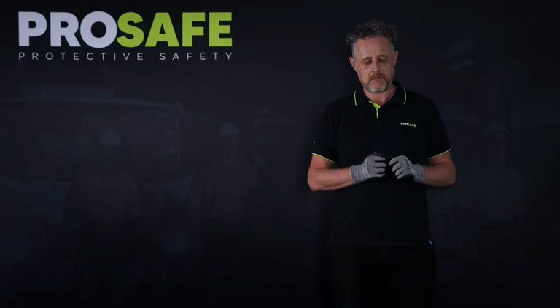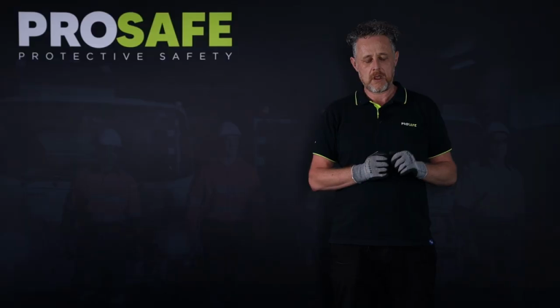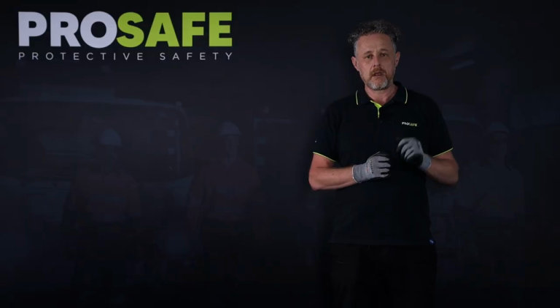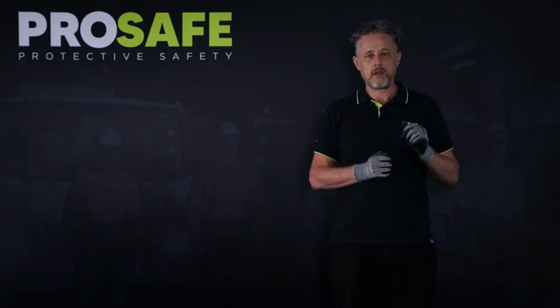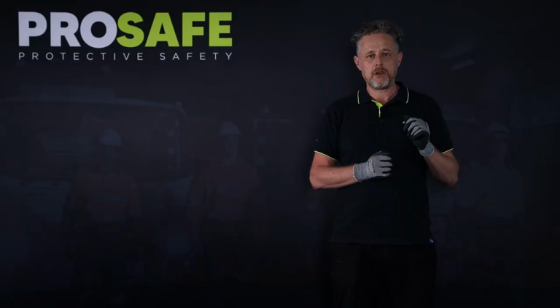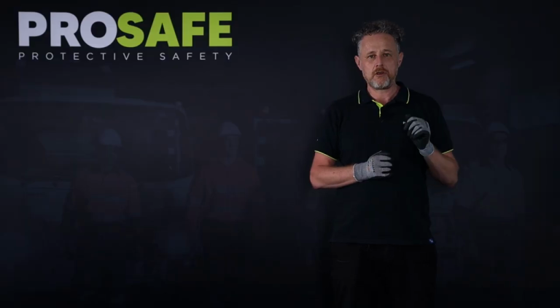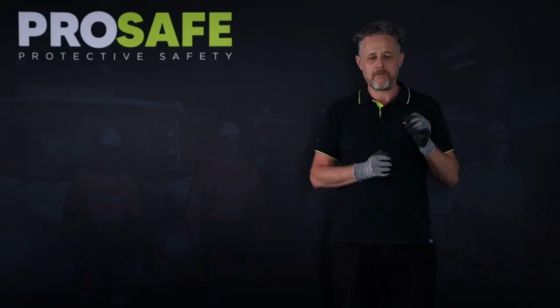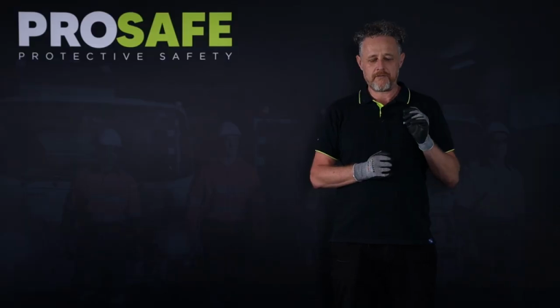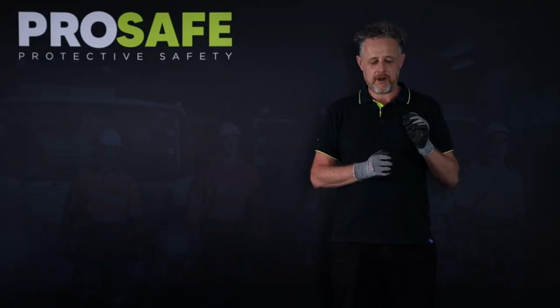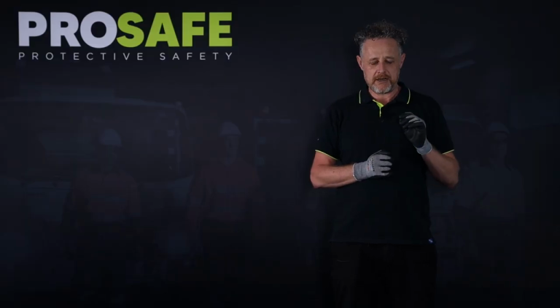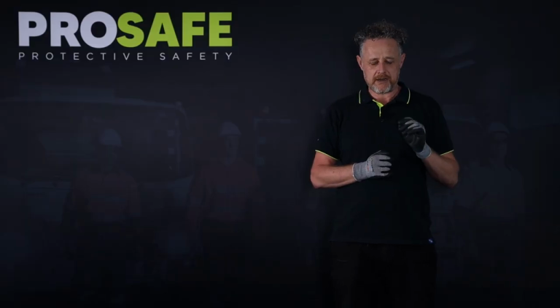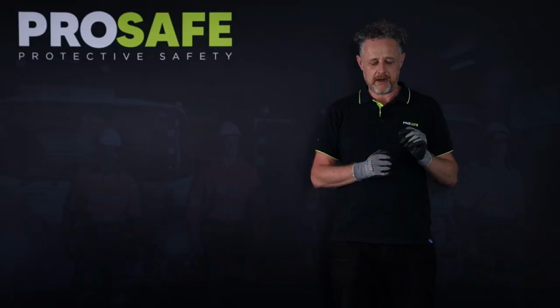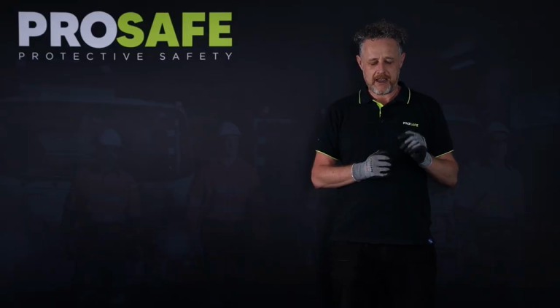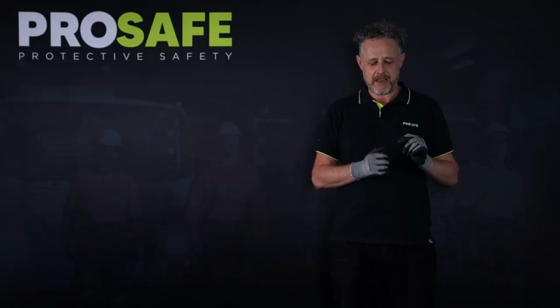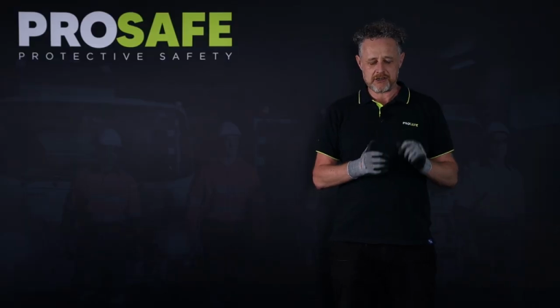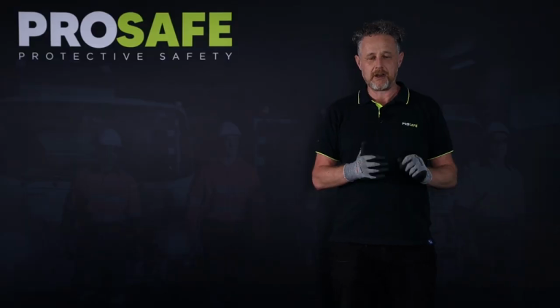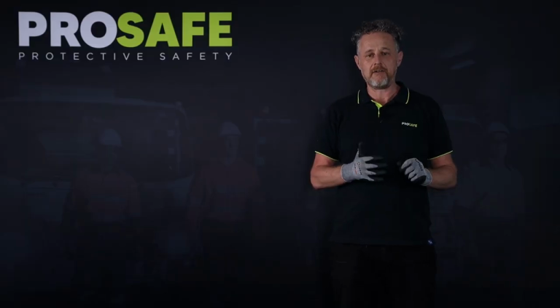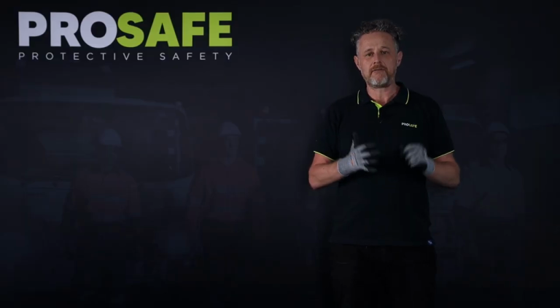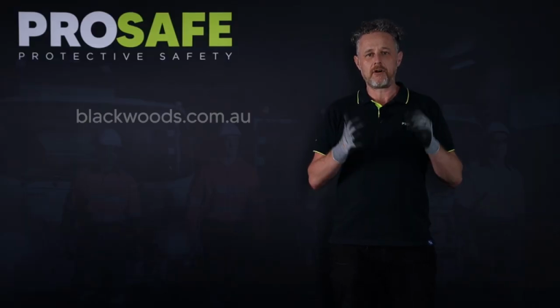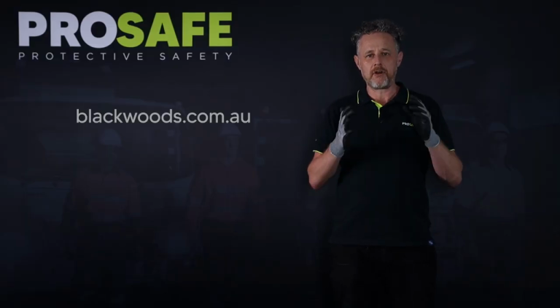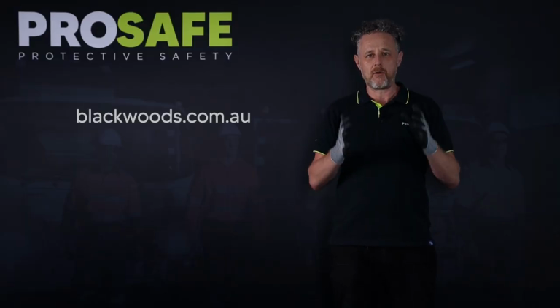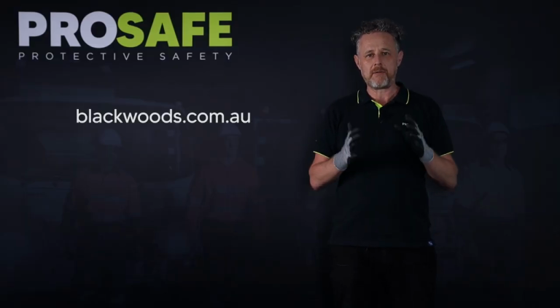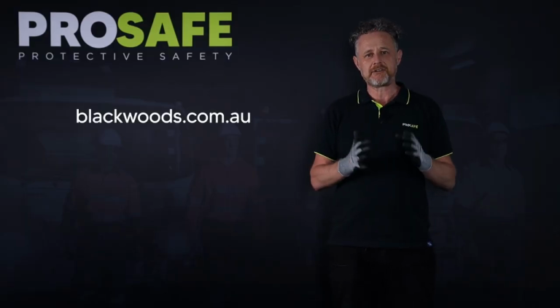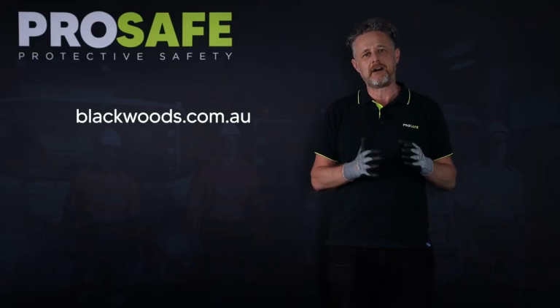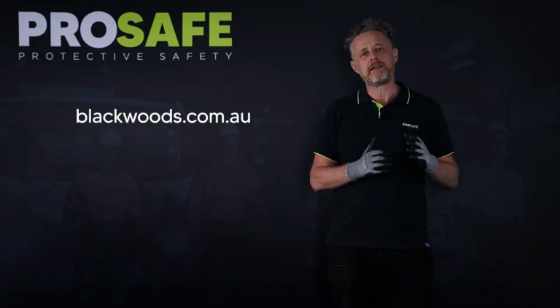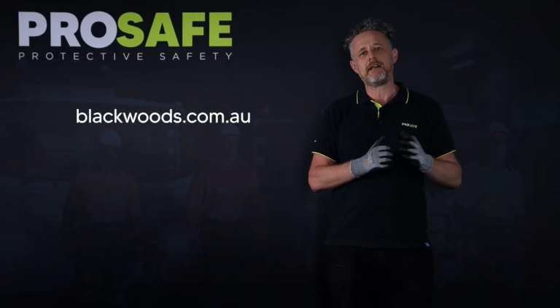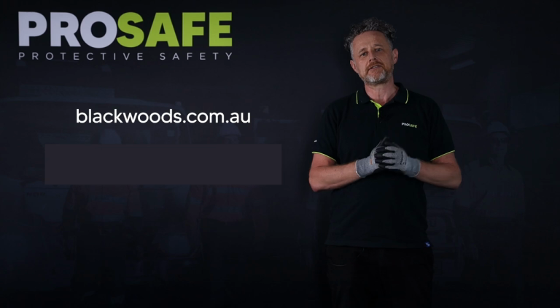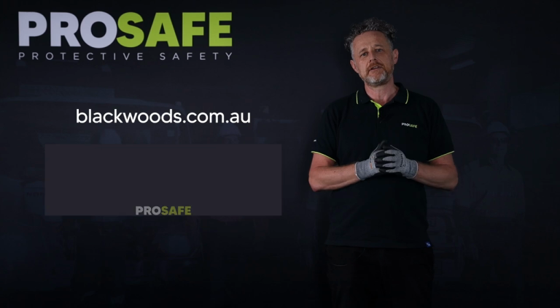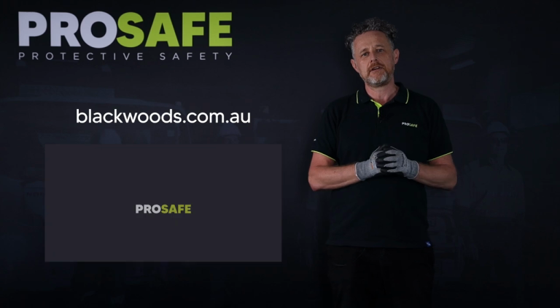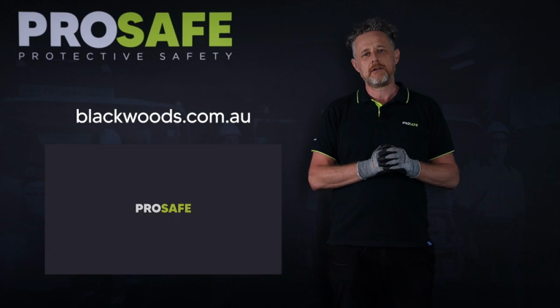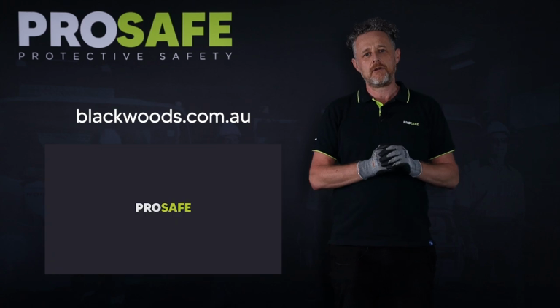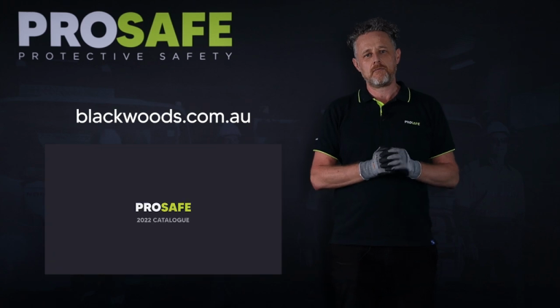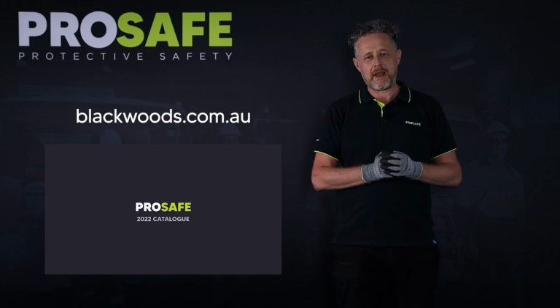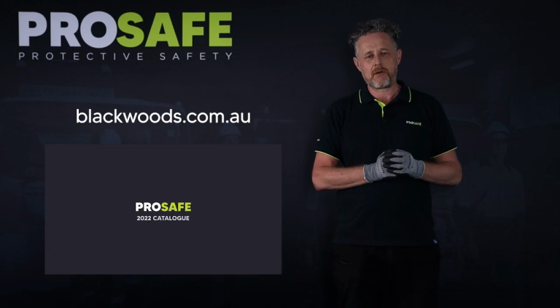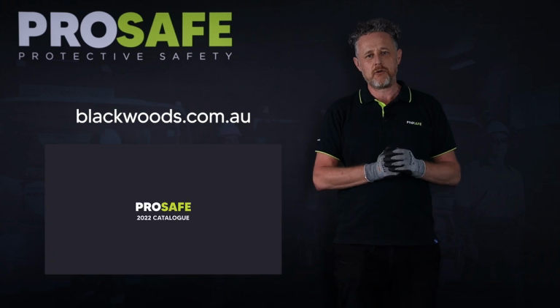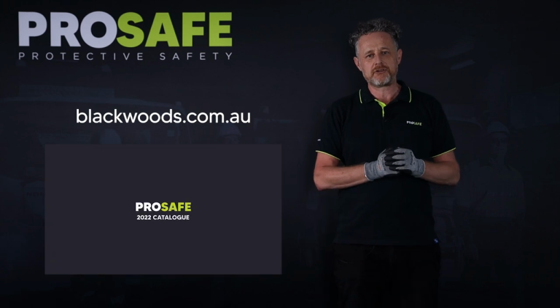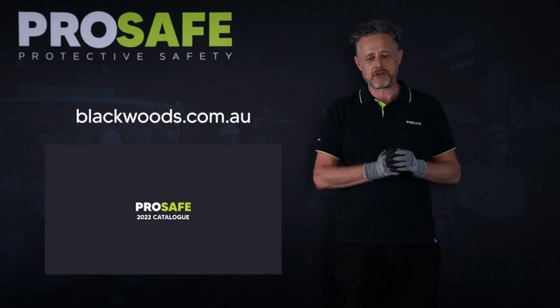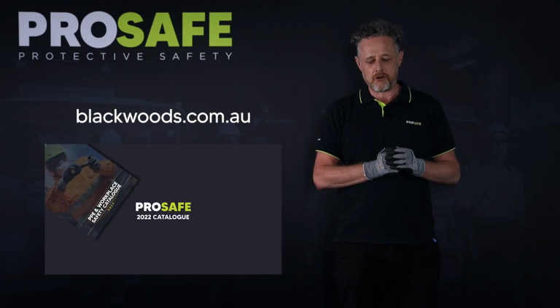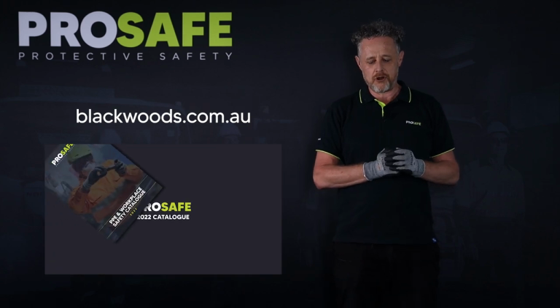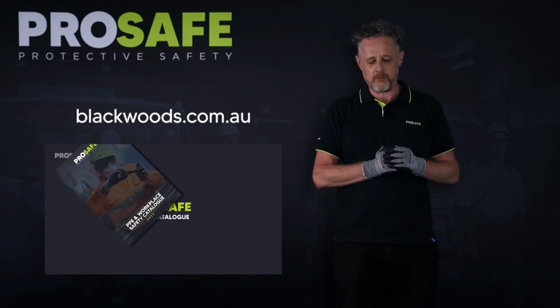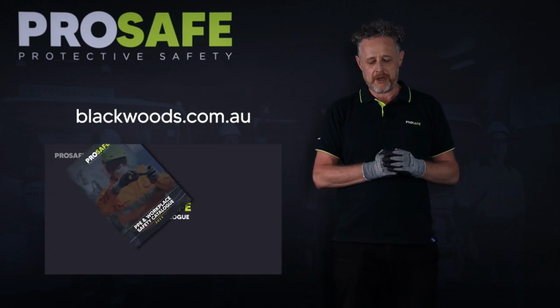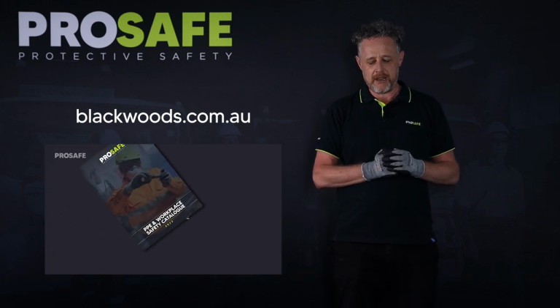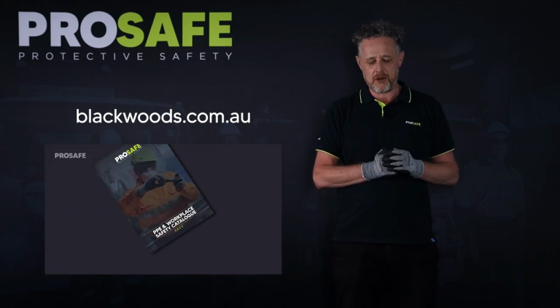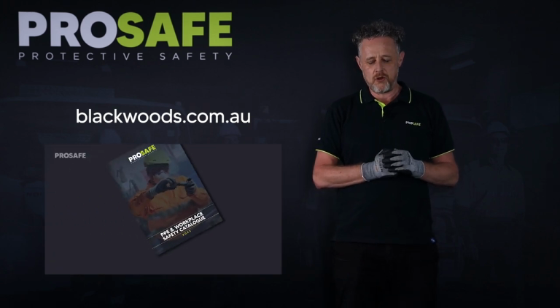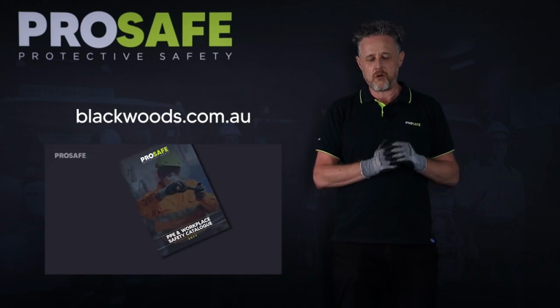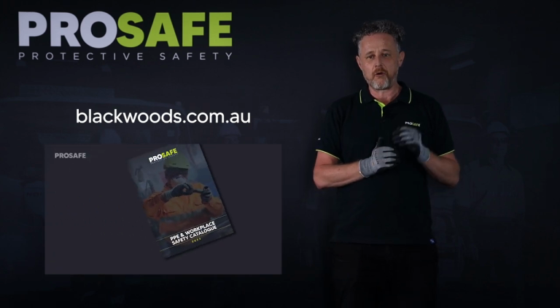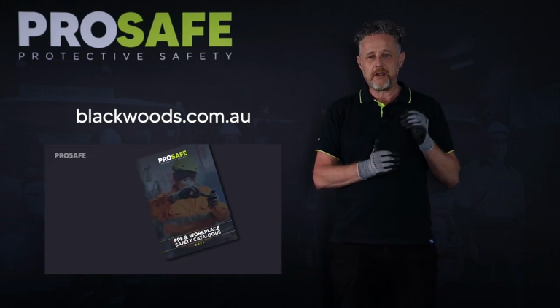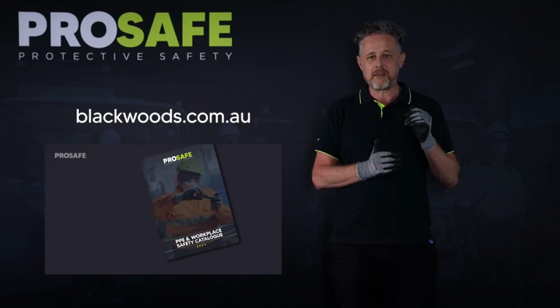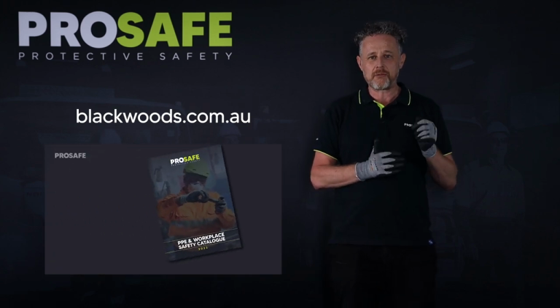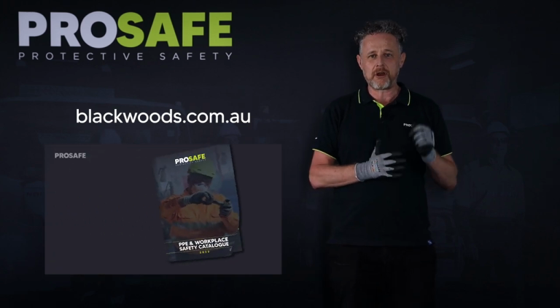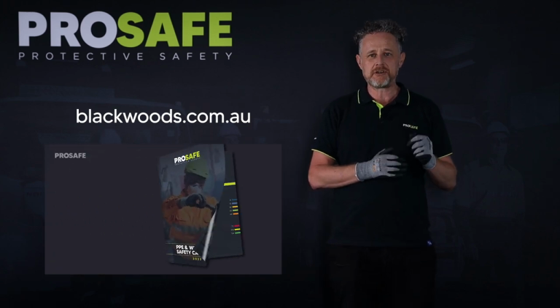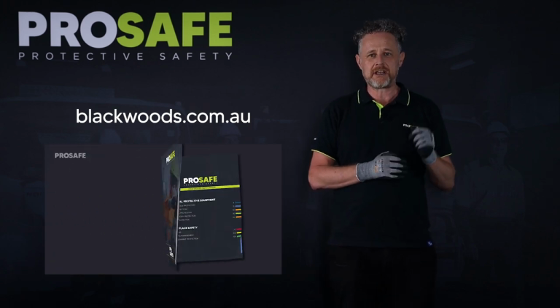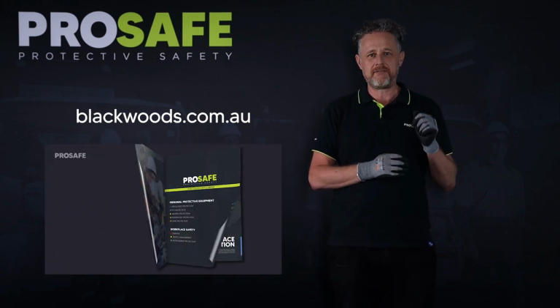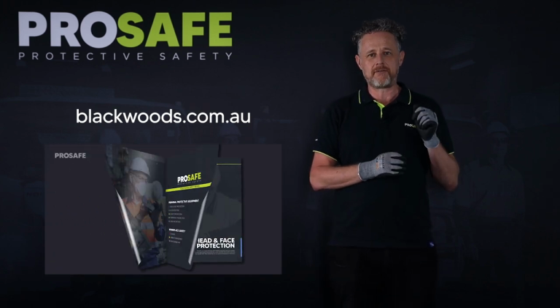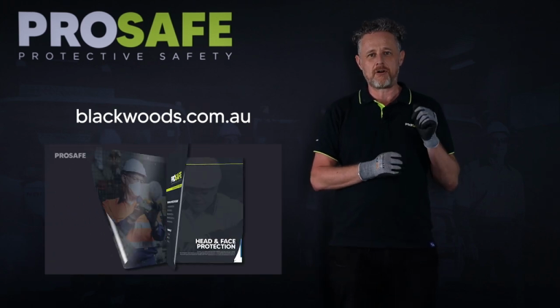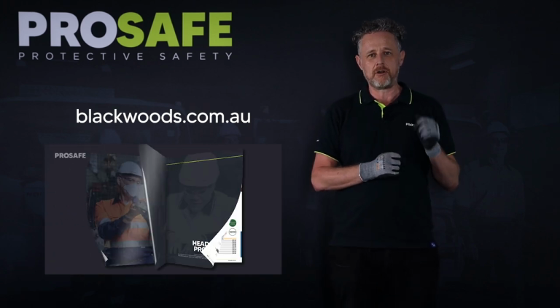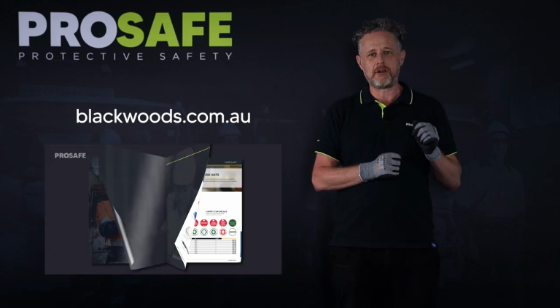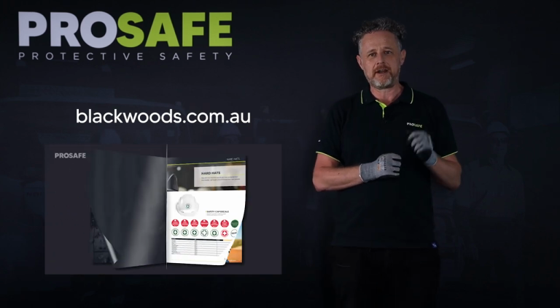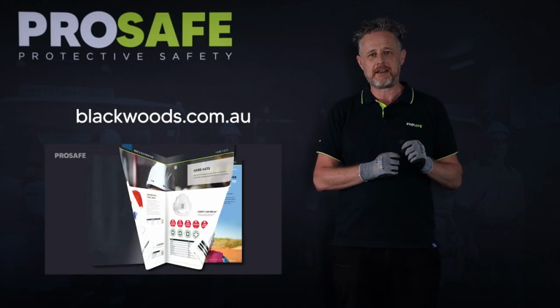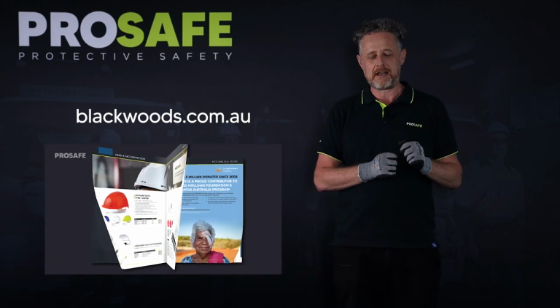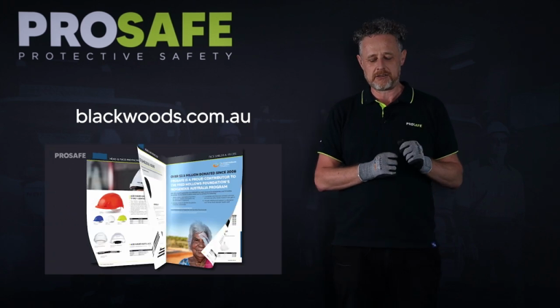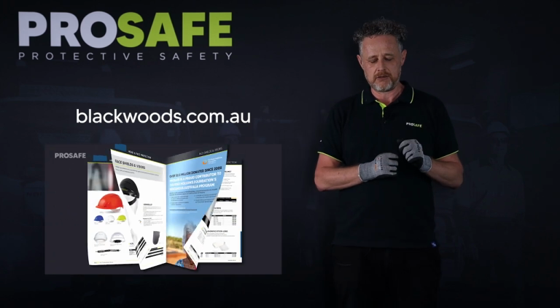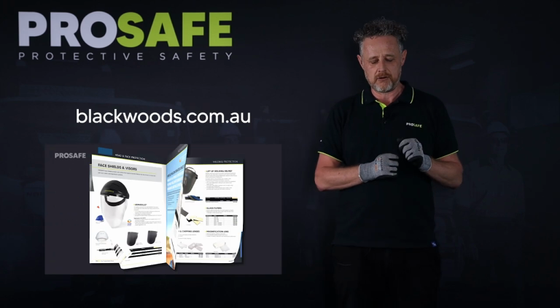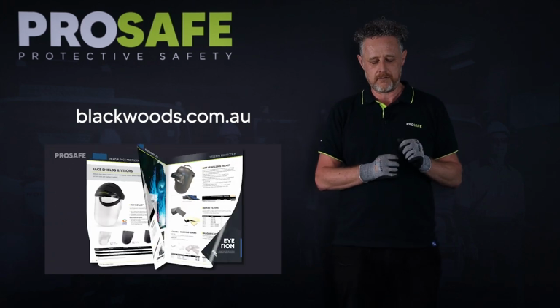You can find our Cage glove on our website at blackwoods.com.au or in the ProSafe online catalogue.